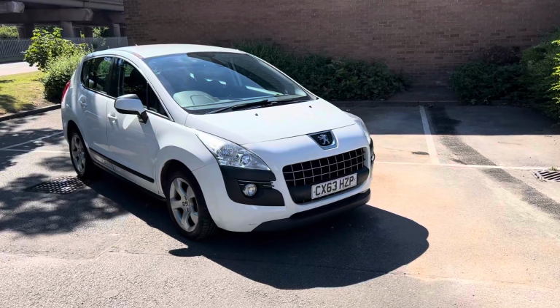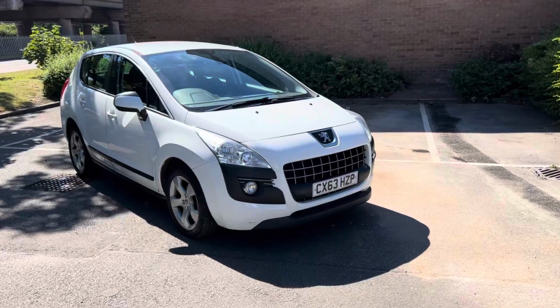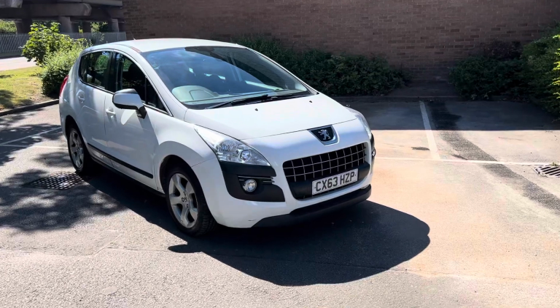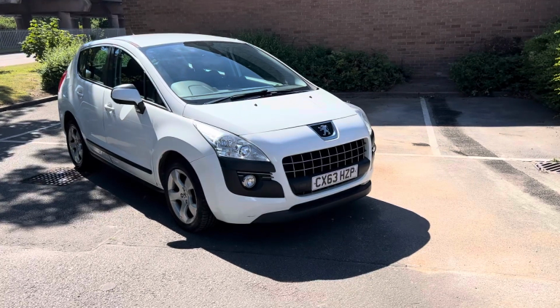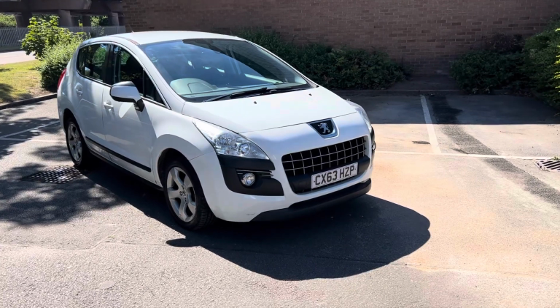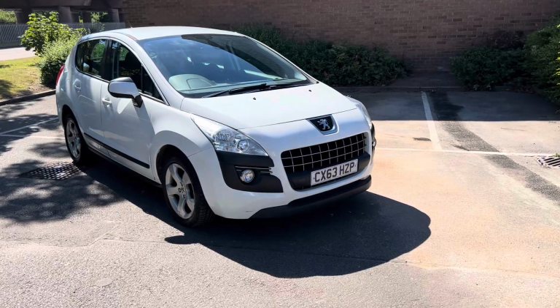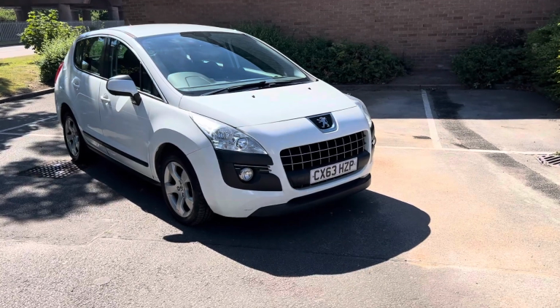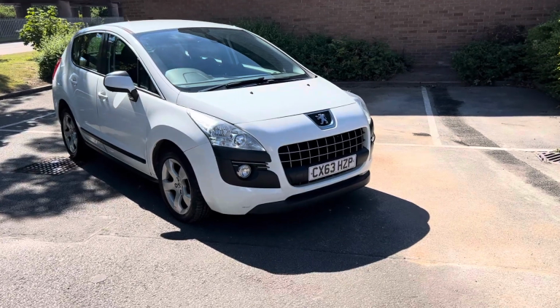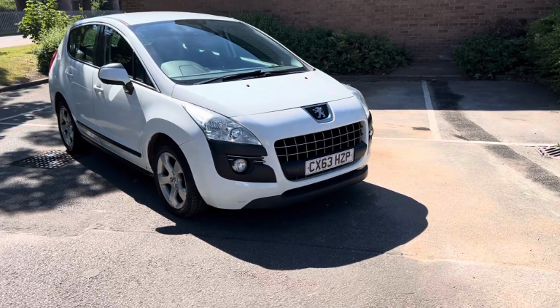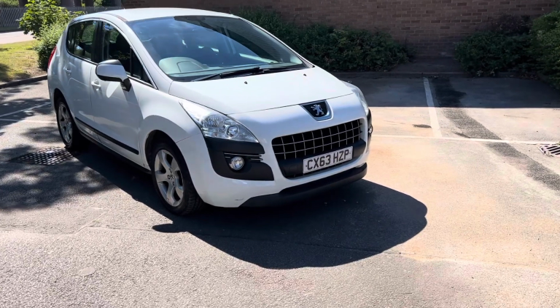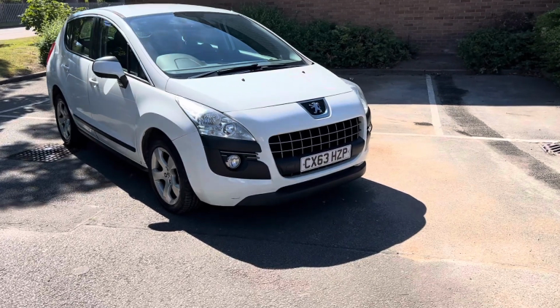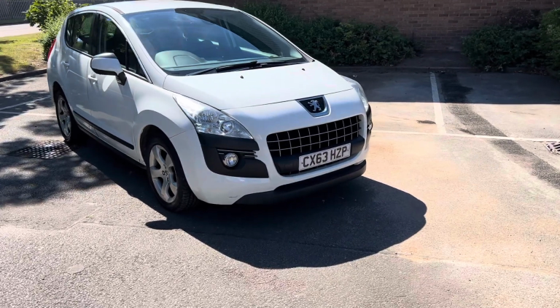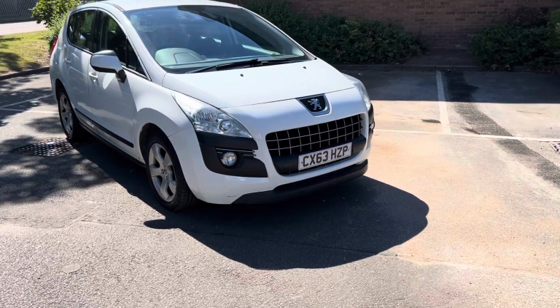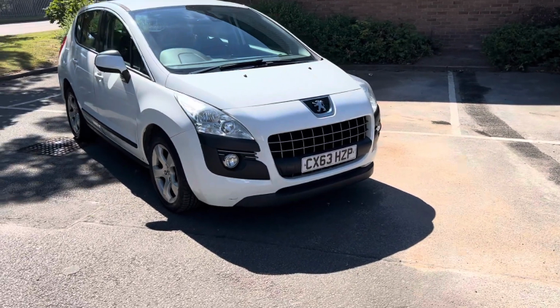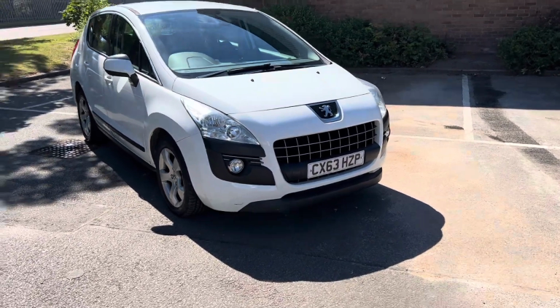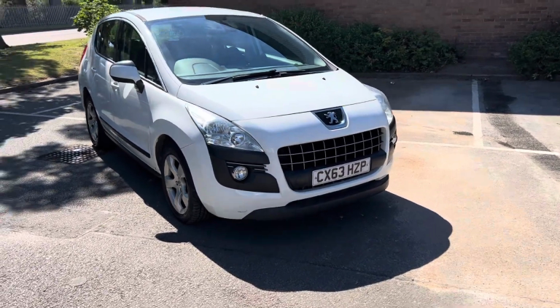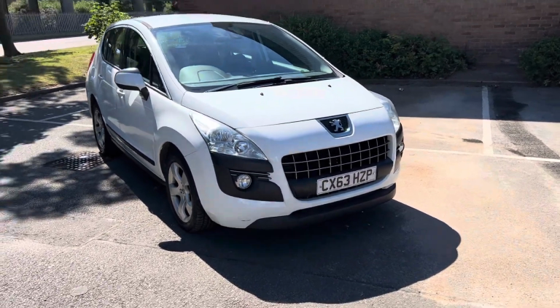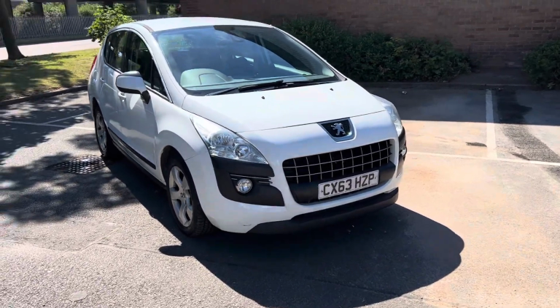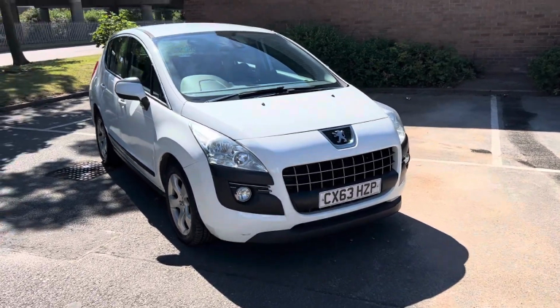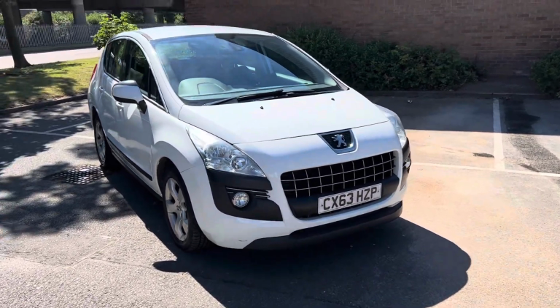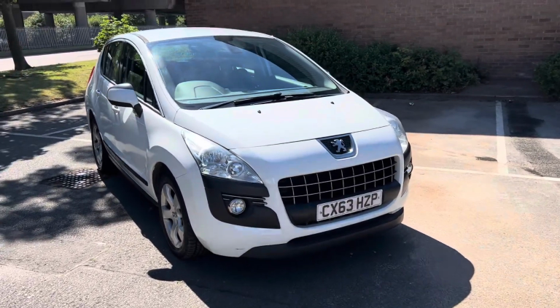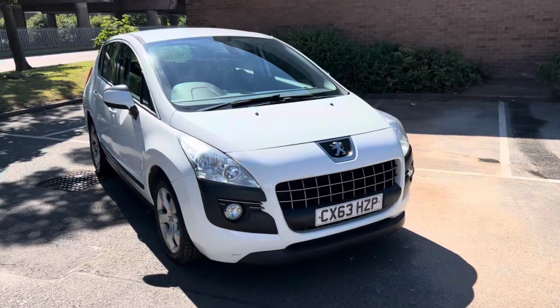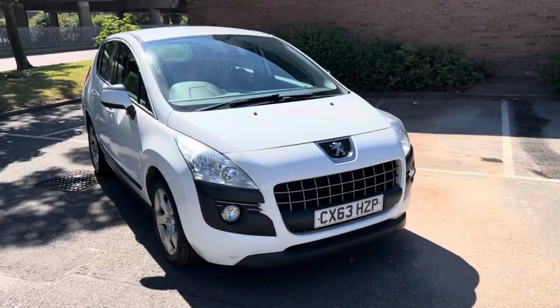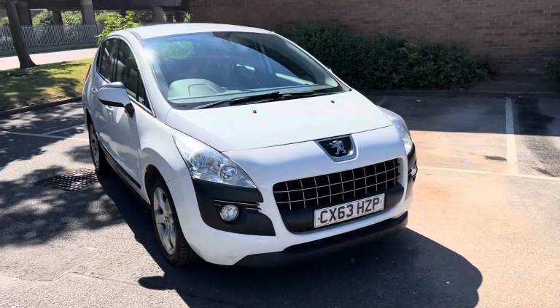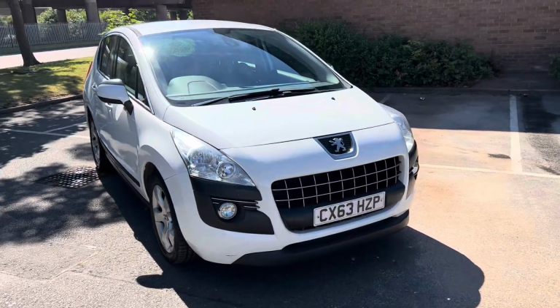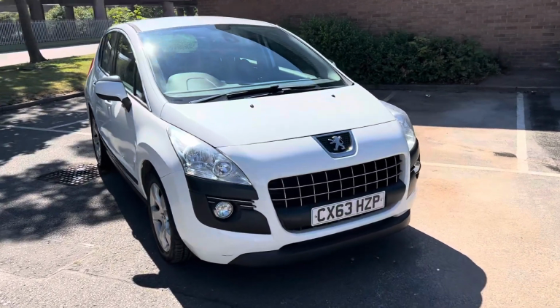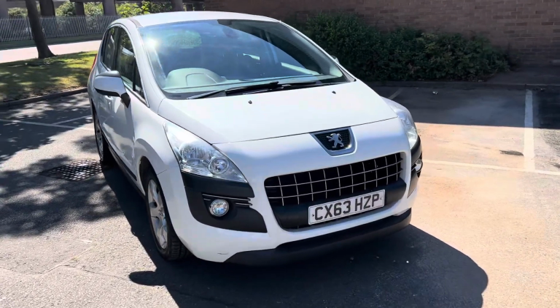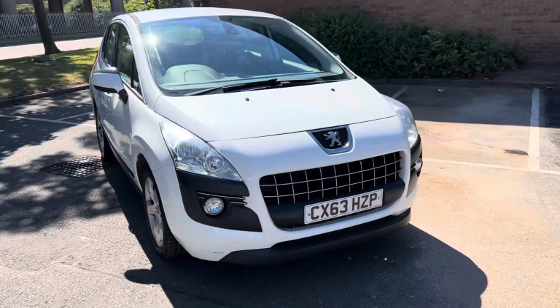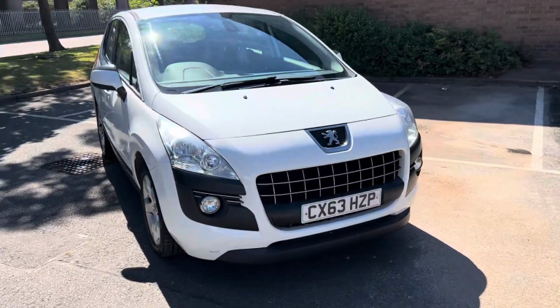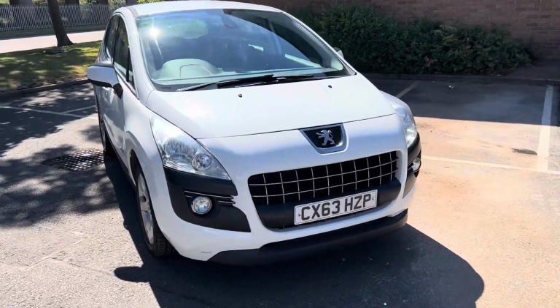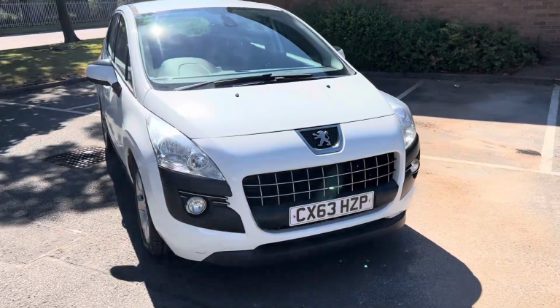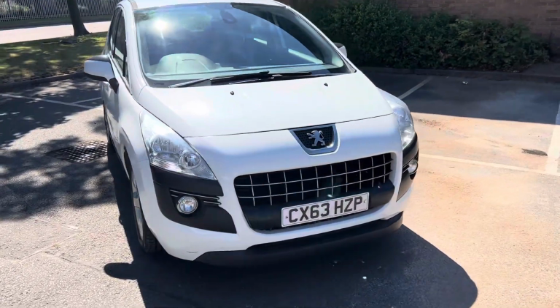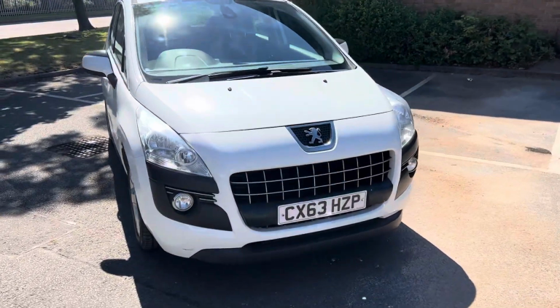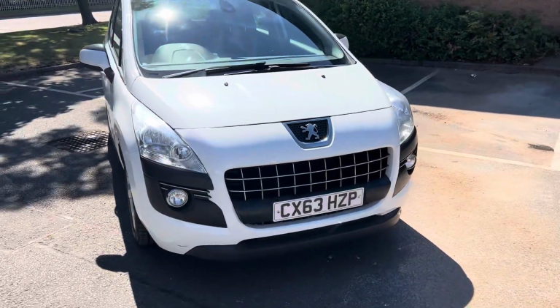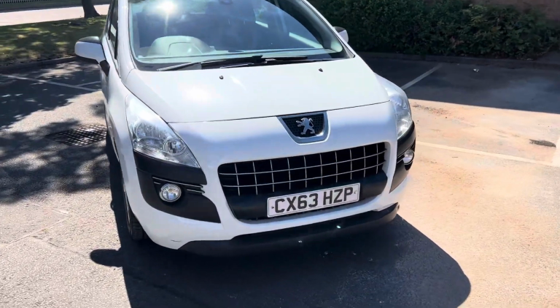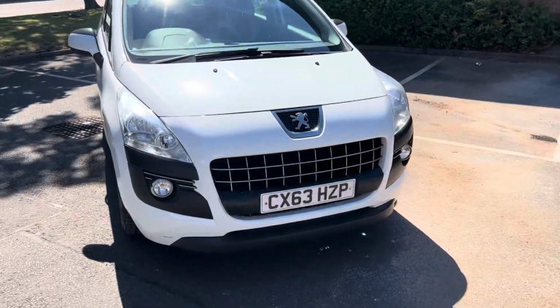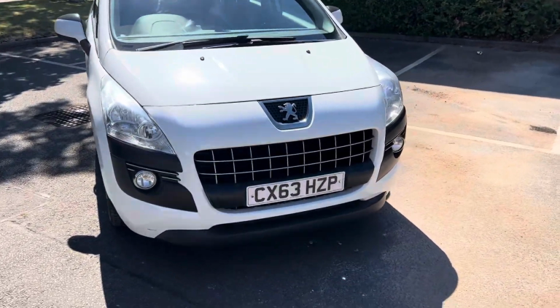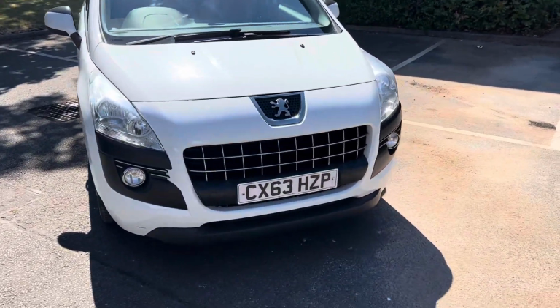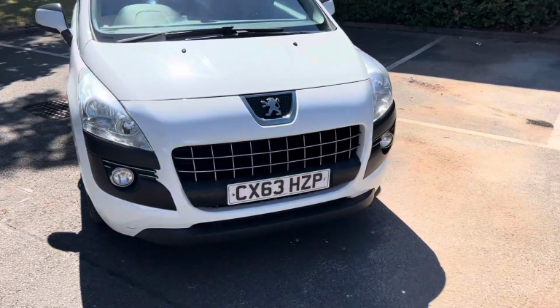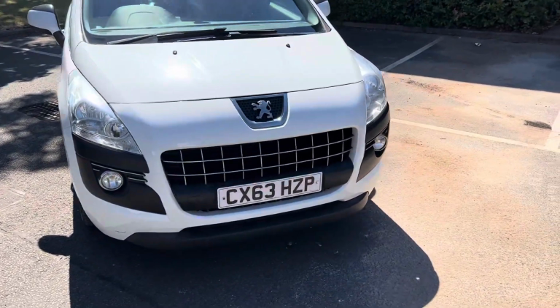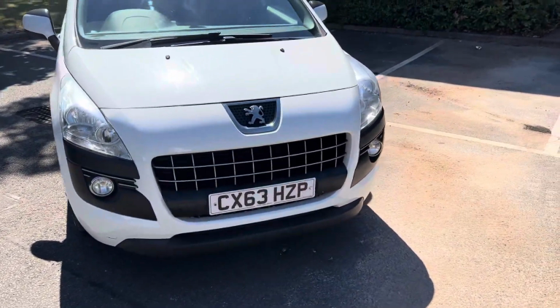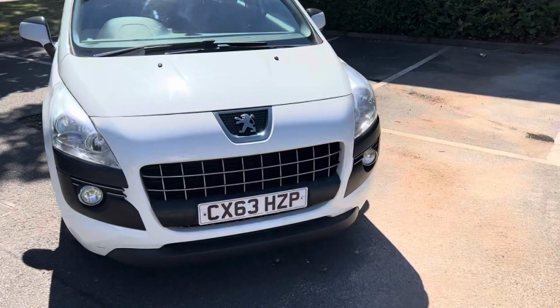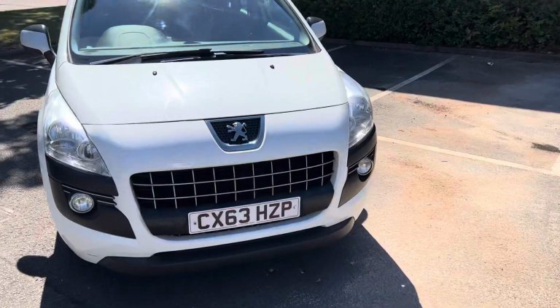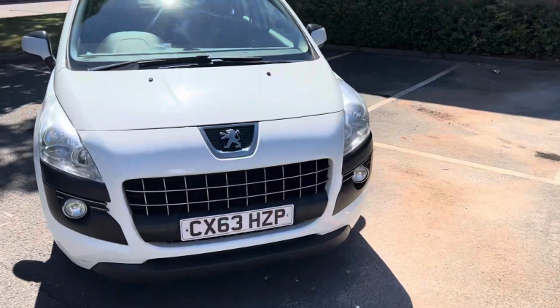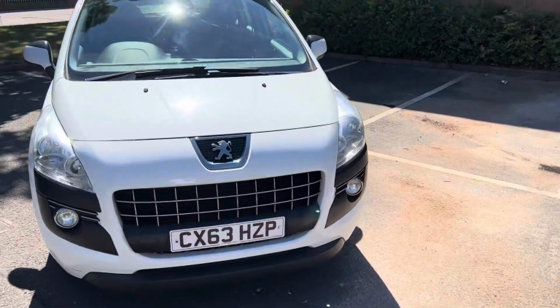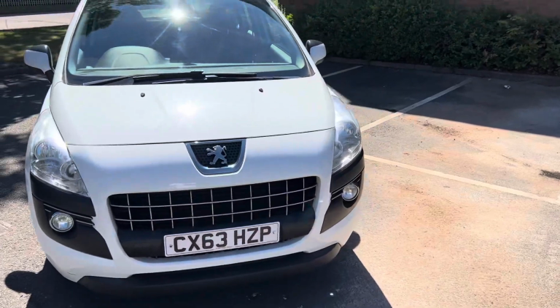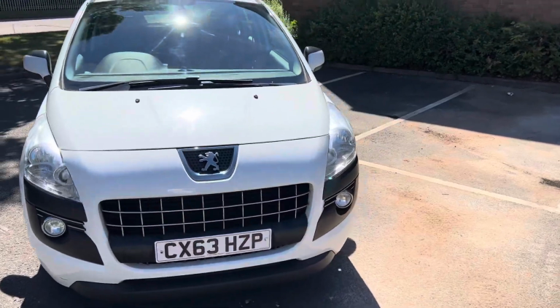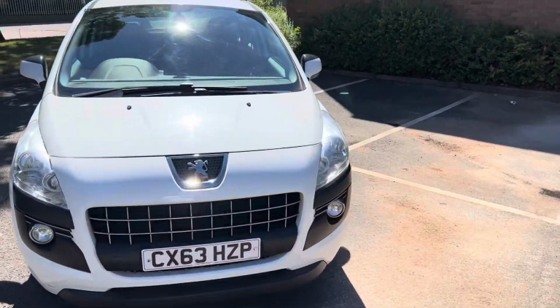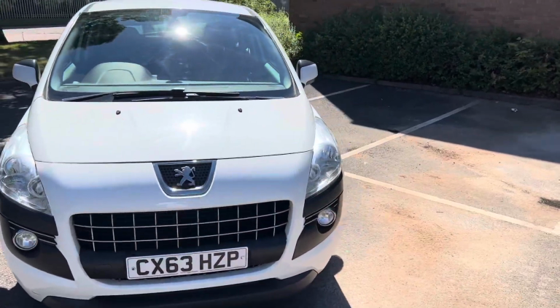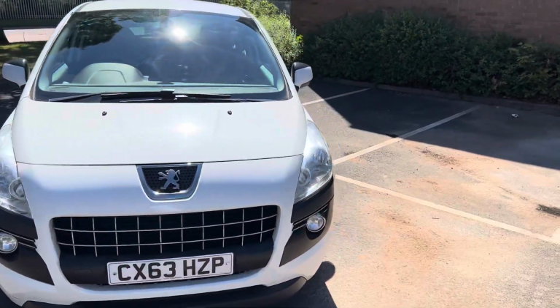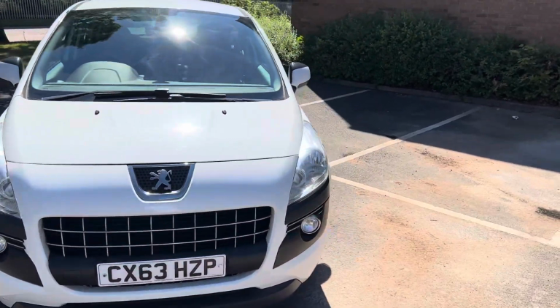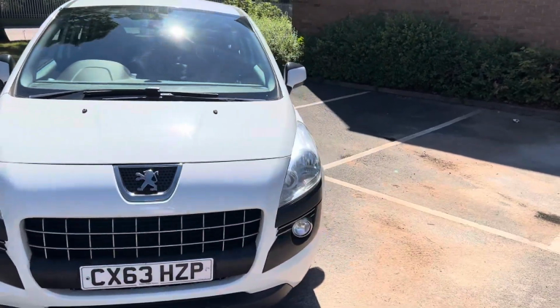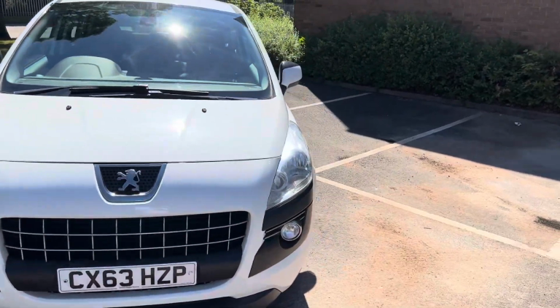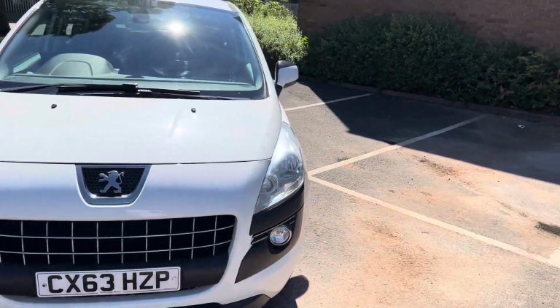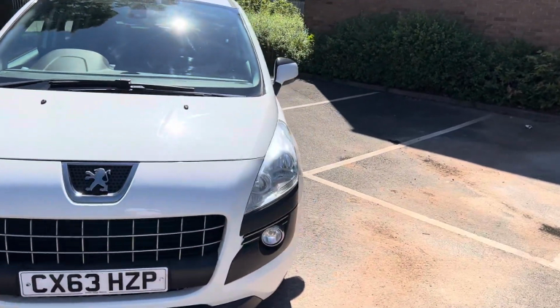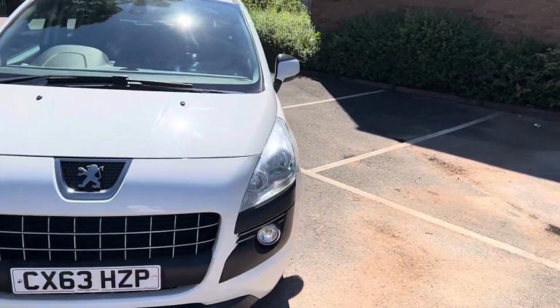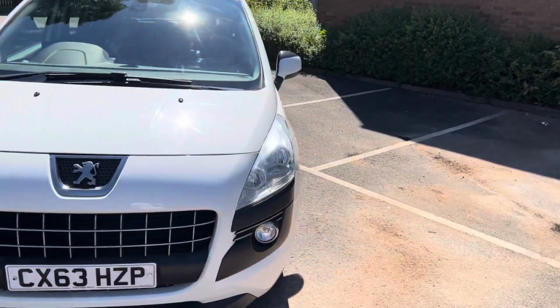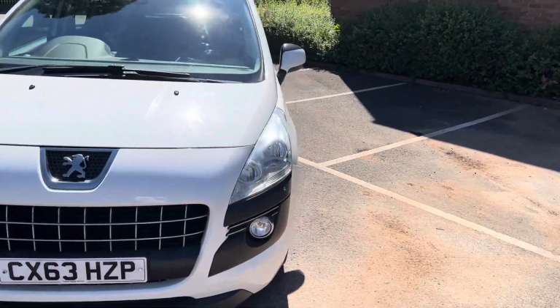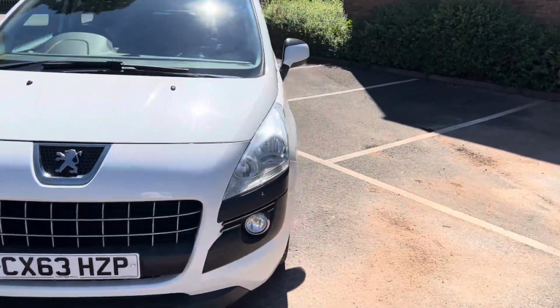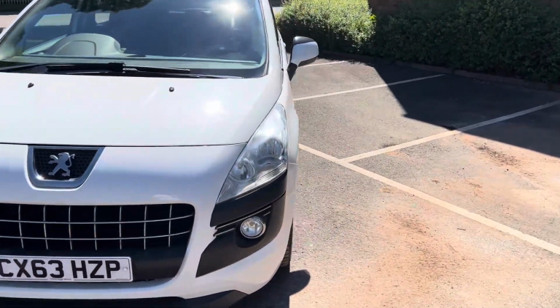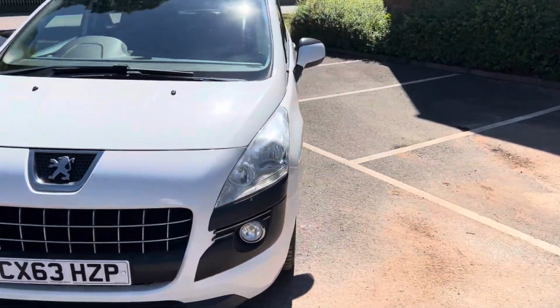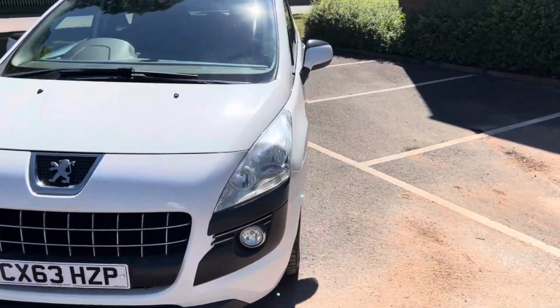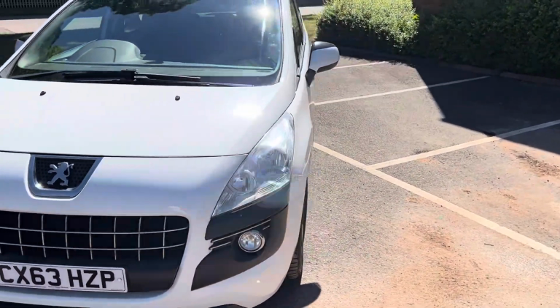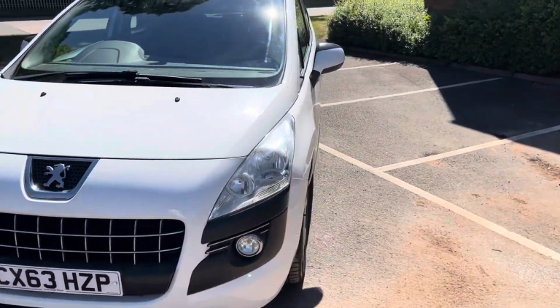Hi, it's Cole from JHA with our lovely Peugeot 3008 1.6 diesel. It's done a shade over 80,000 miles.